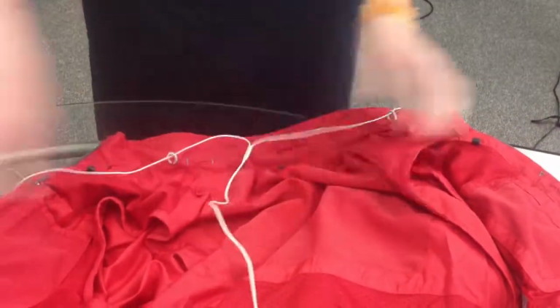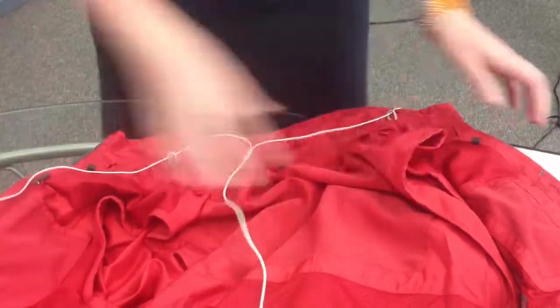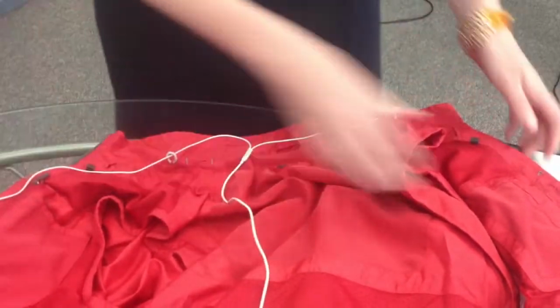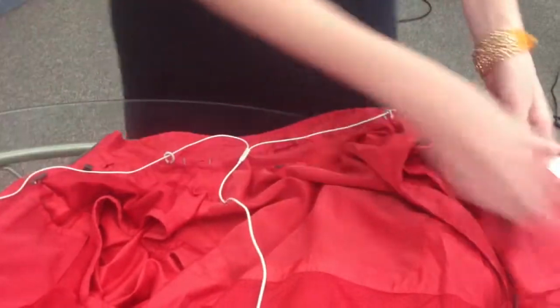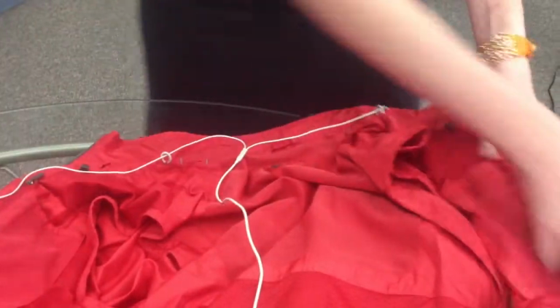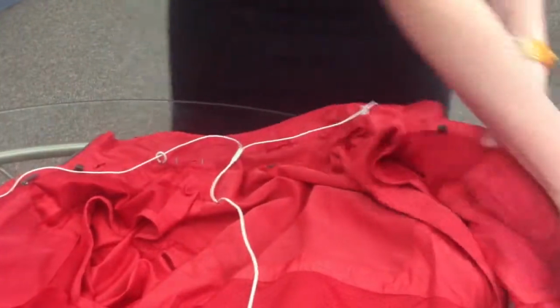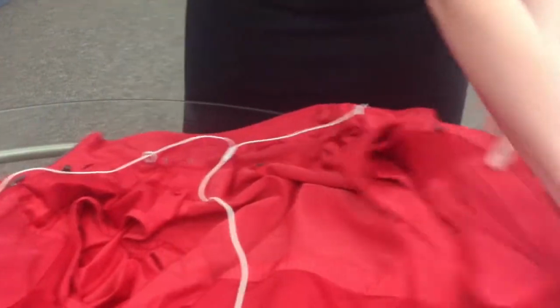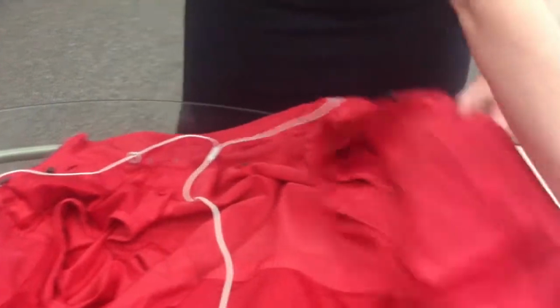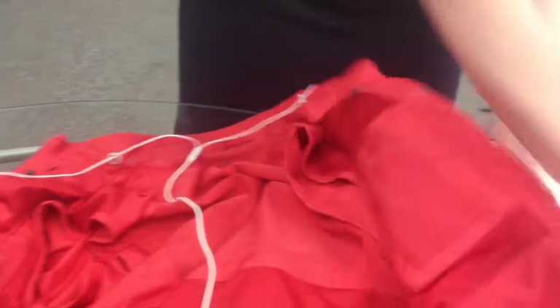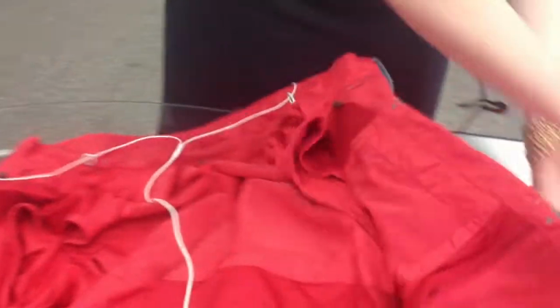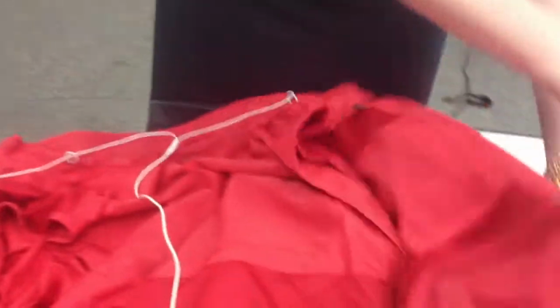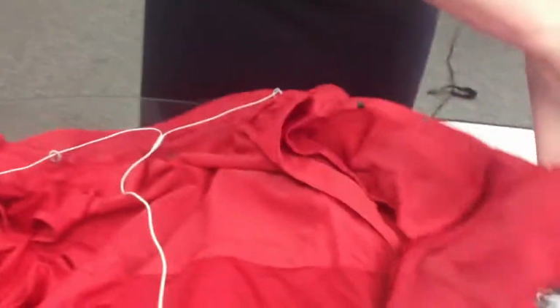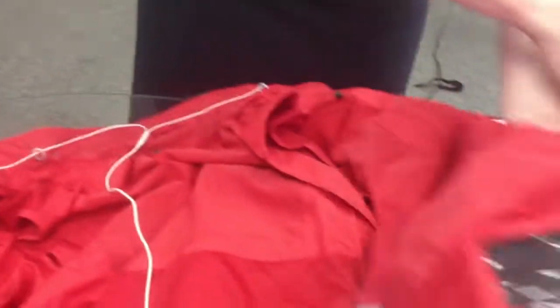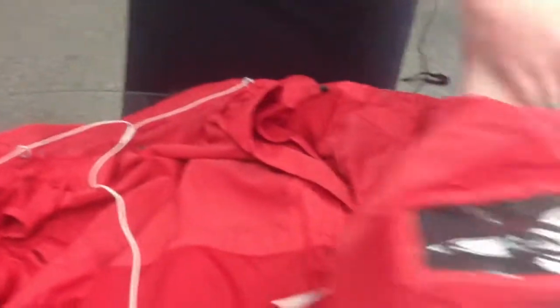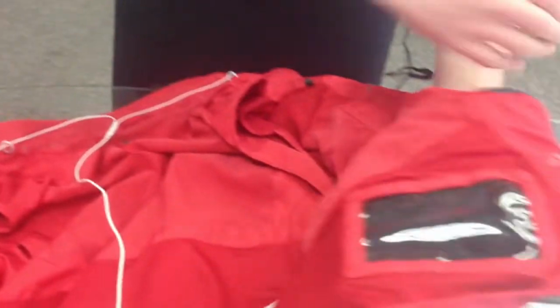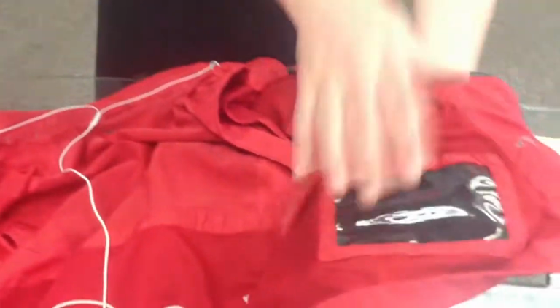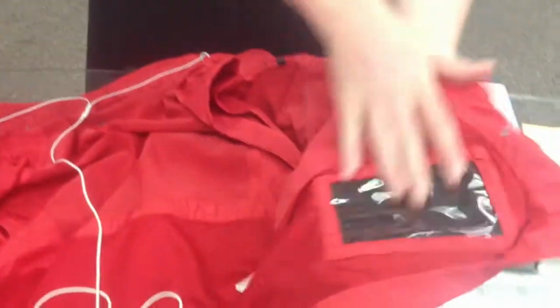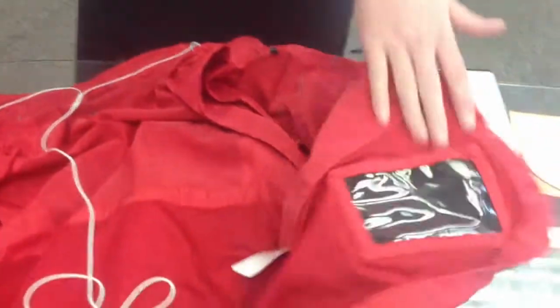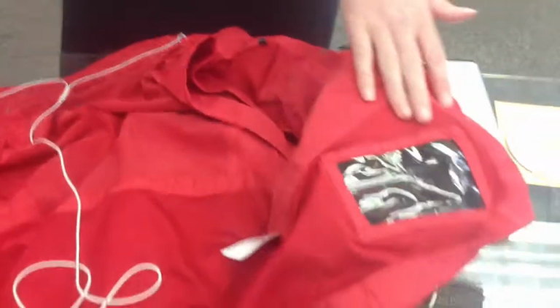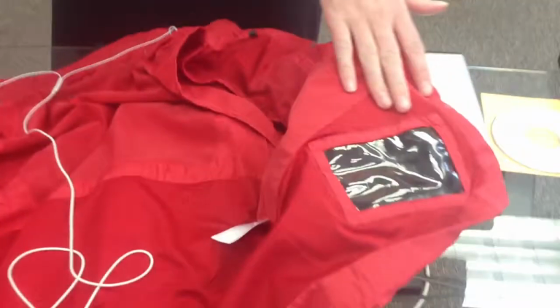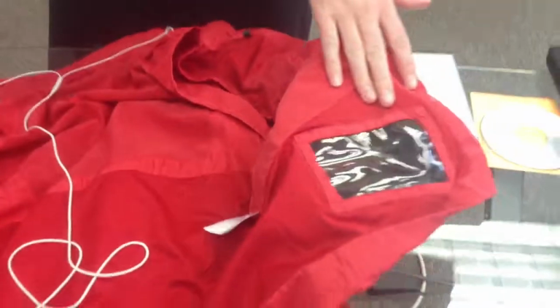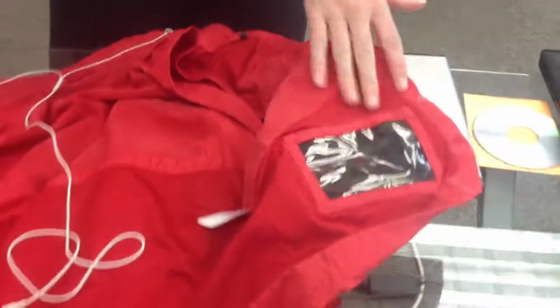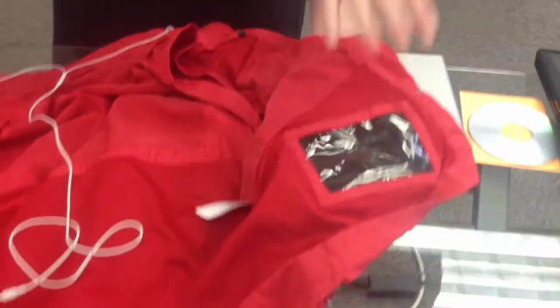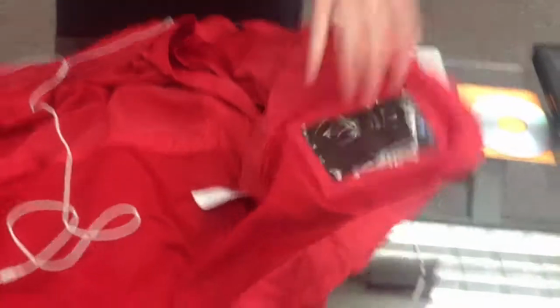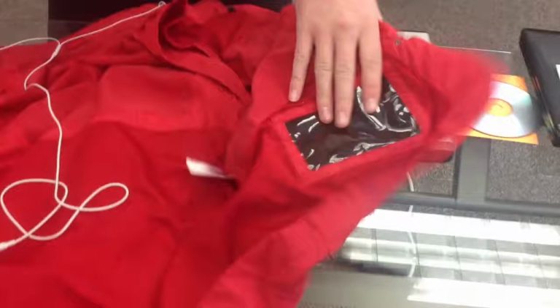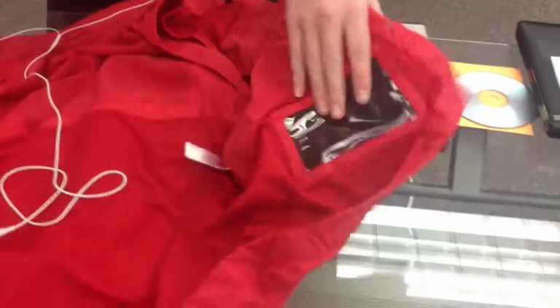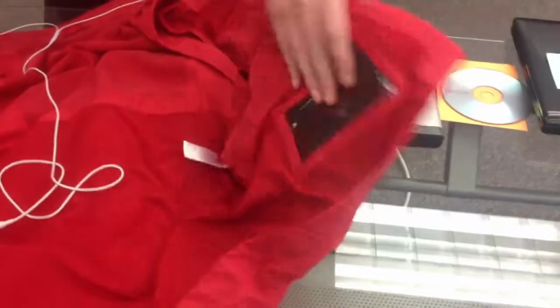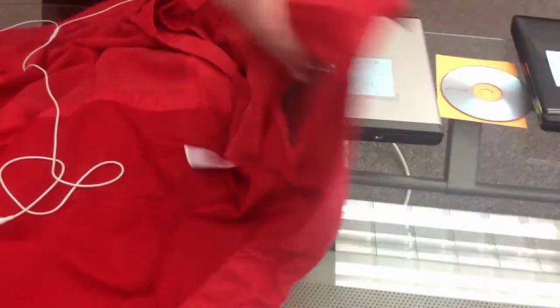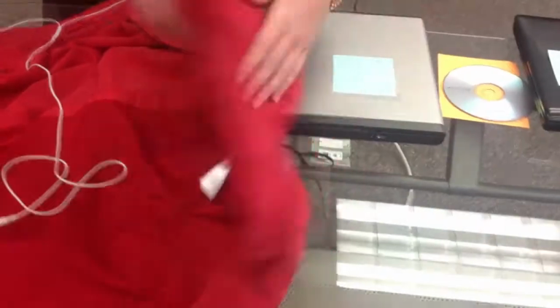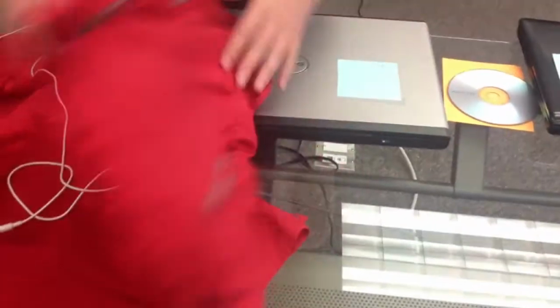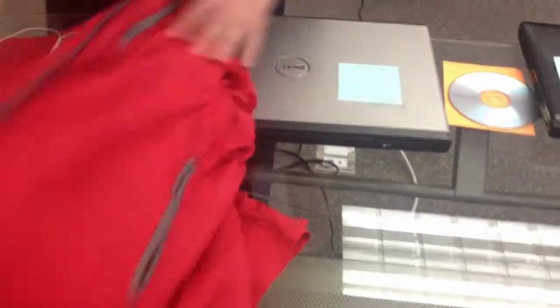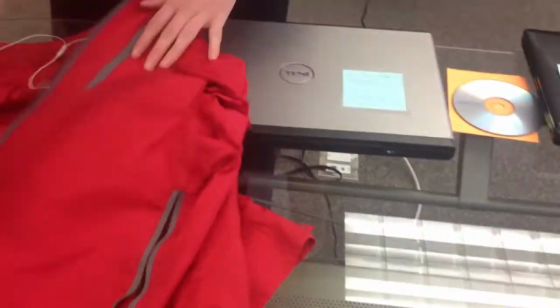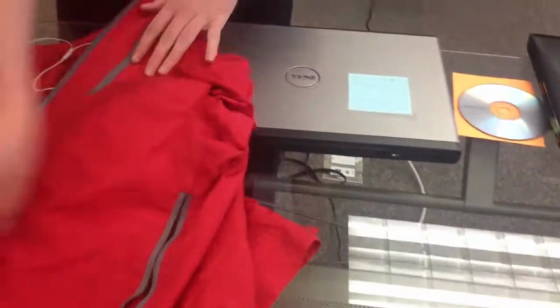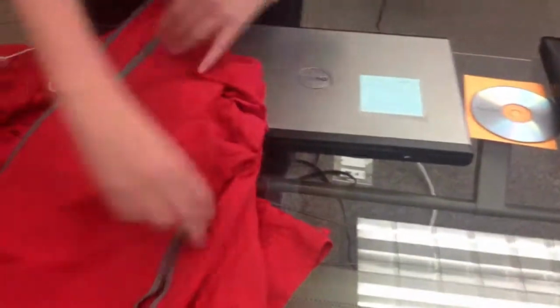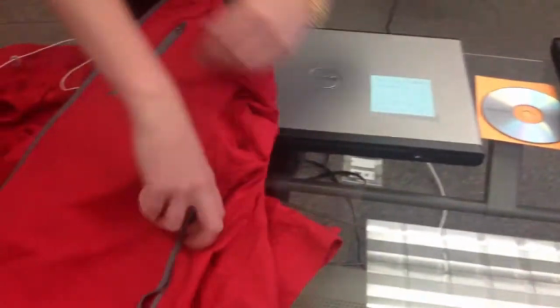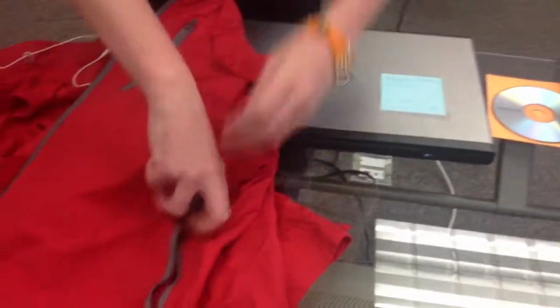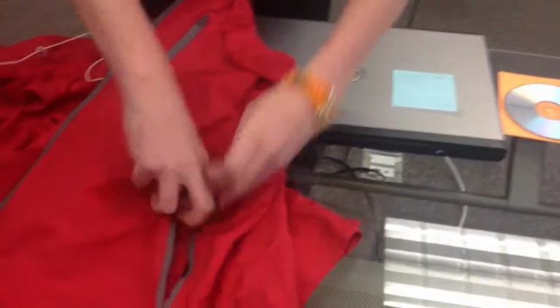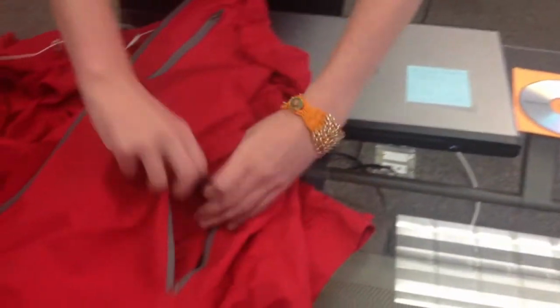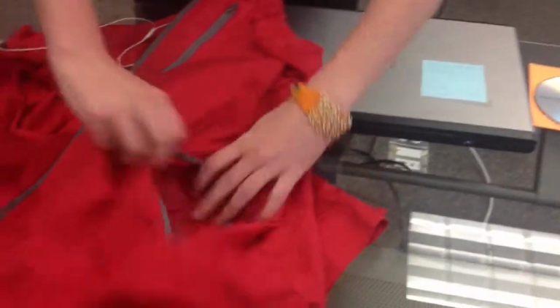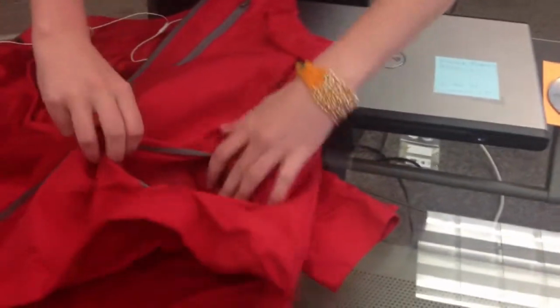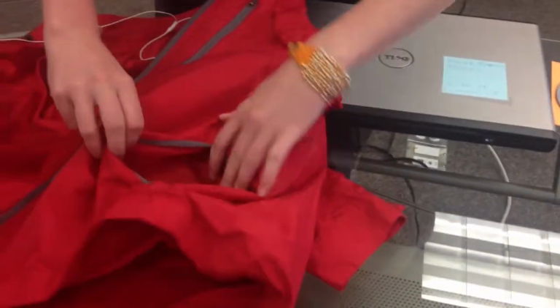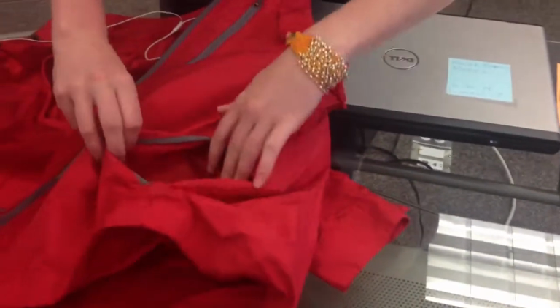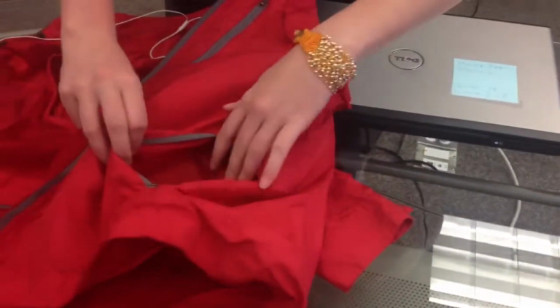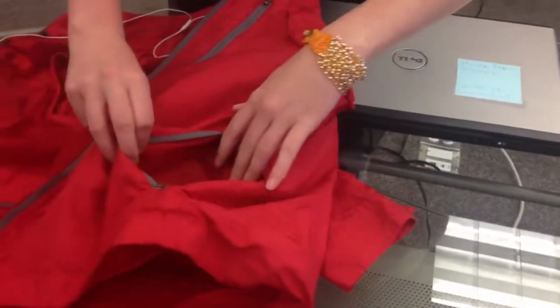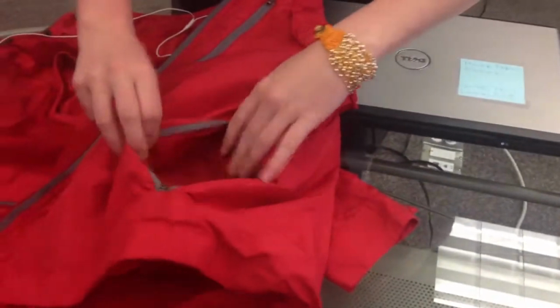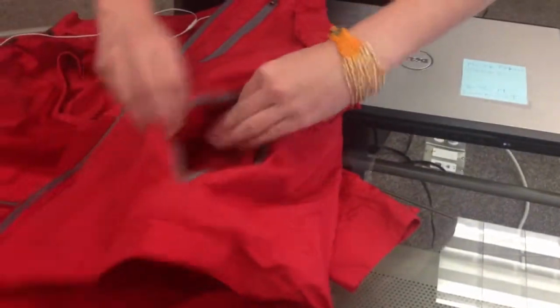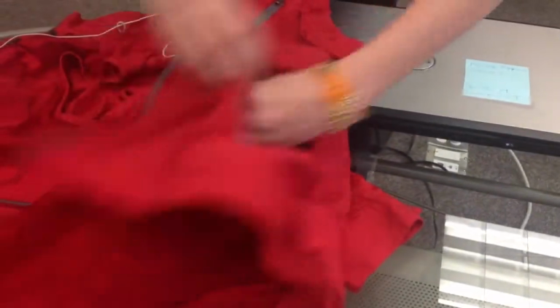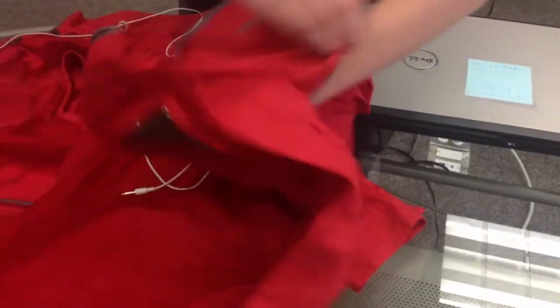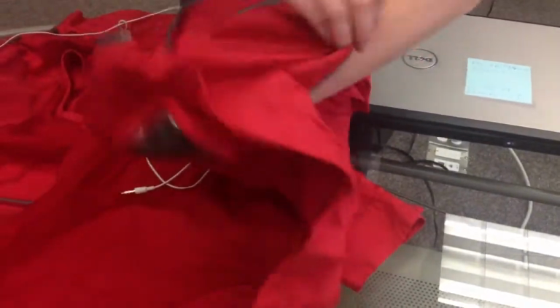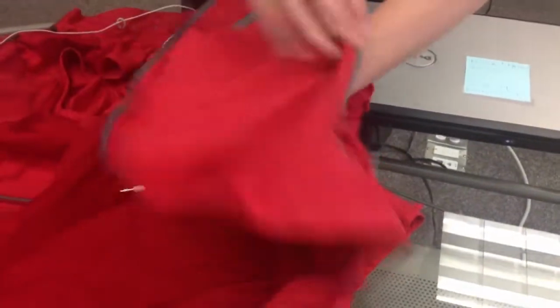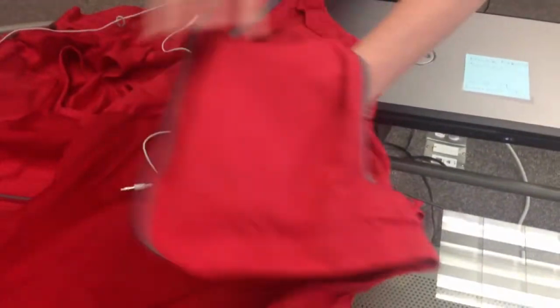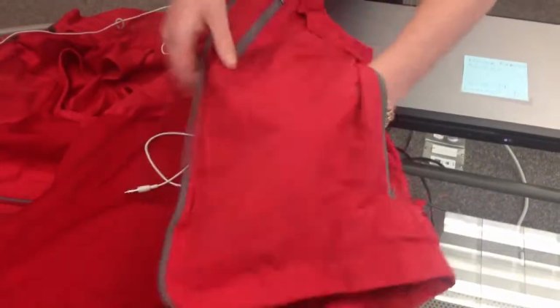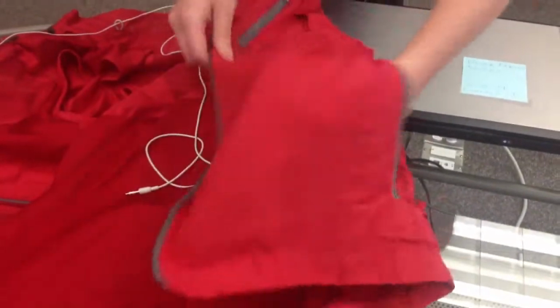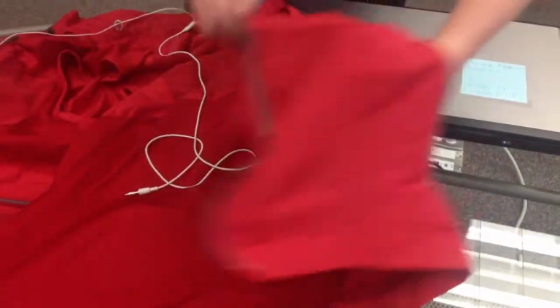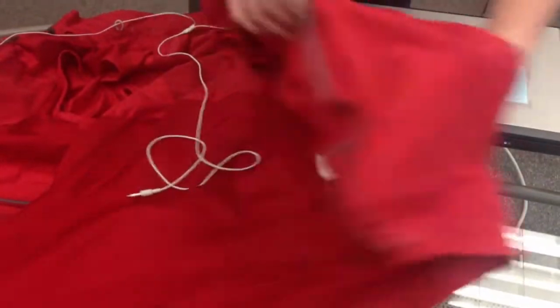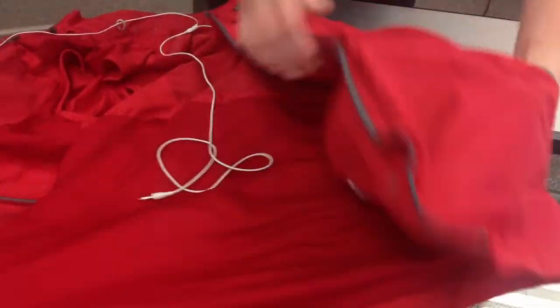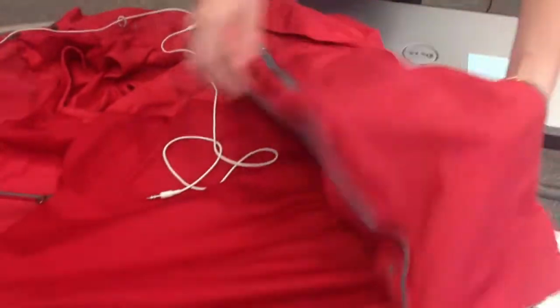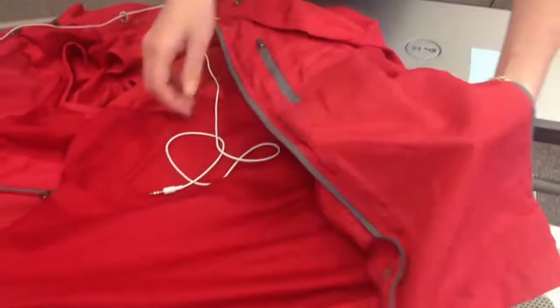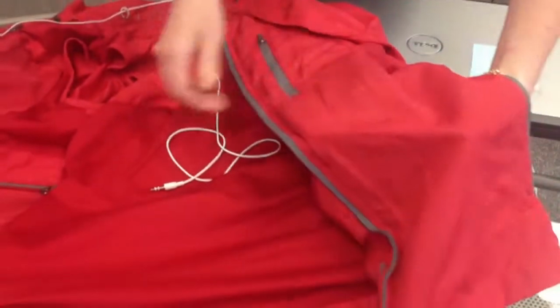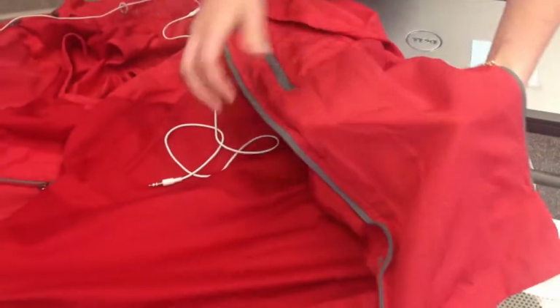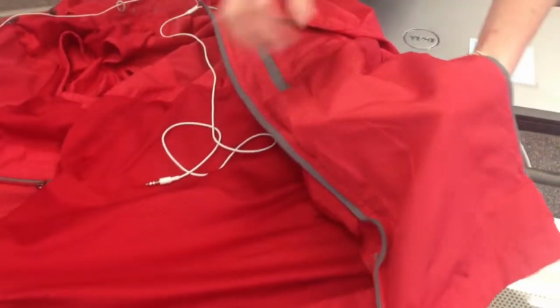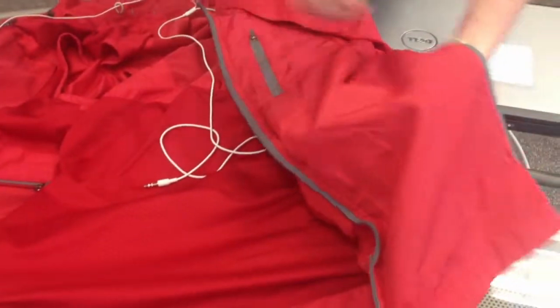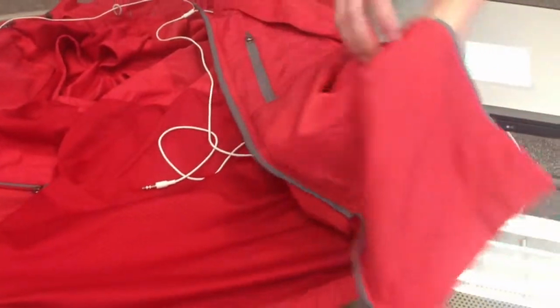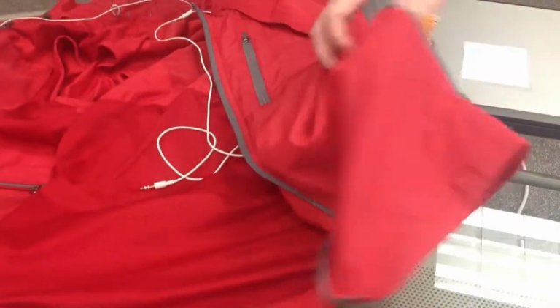Since I like to use my phone, I put my music in this hand warmer pocket right here.